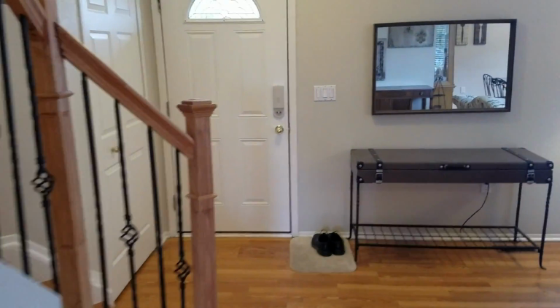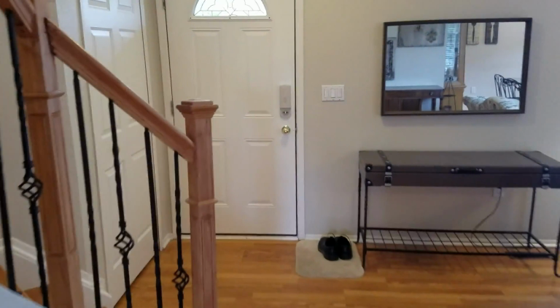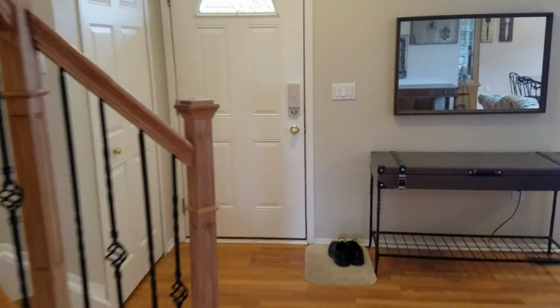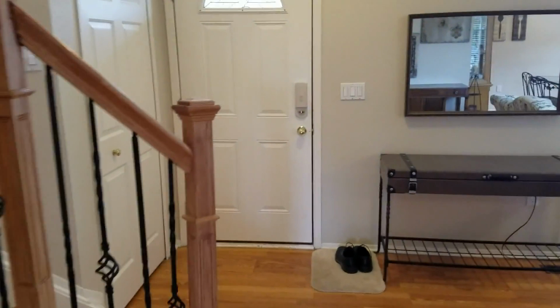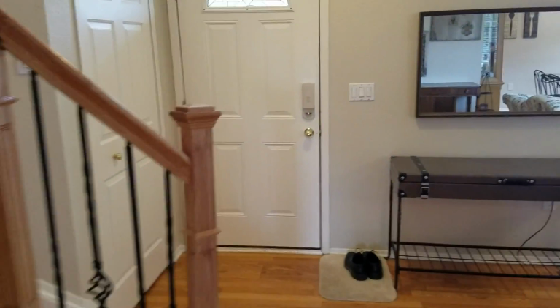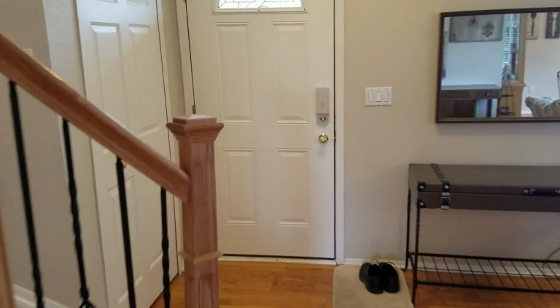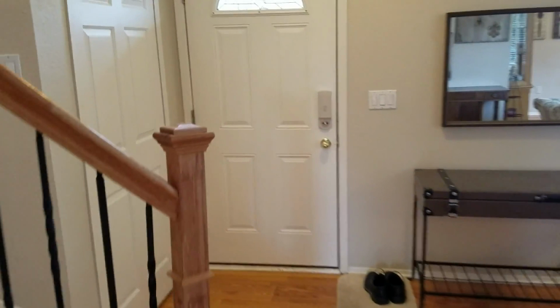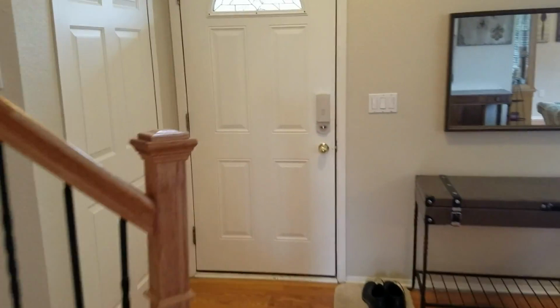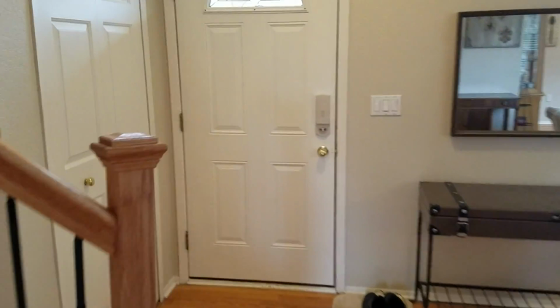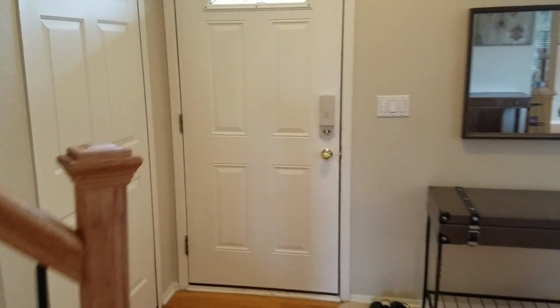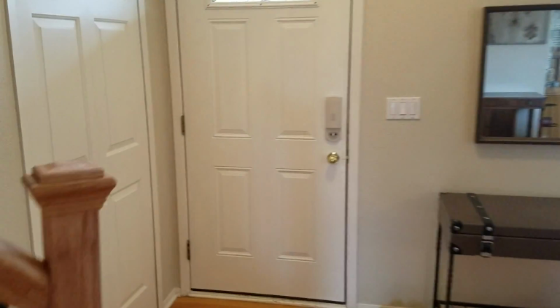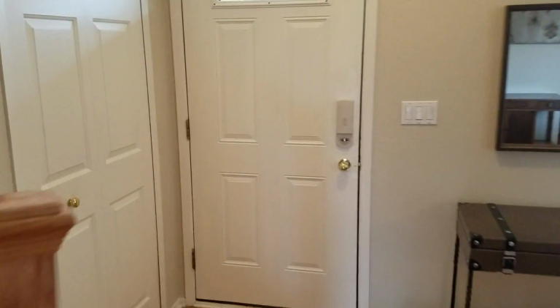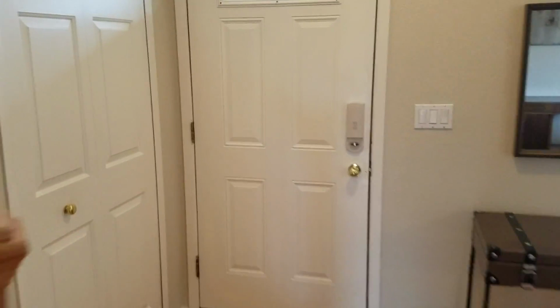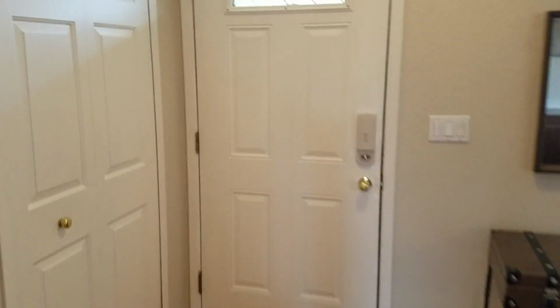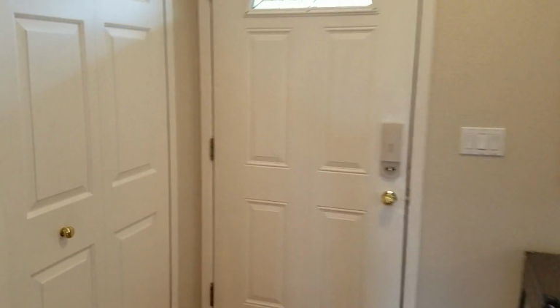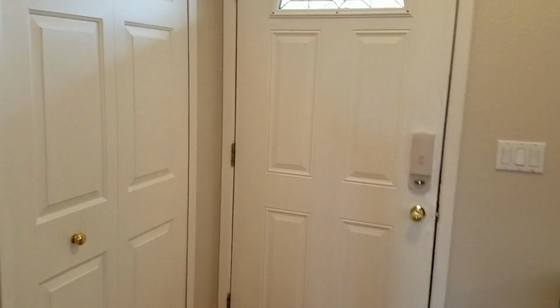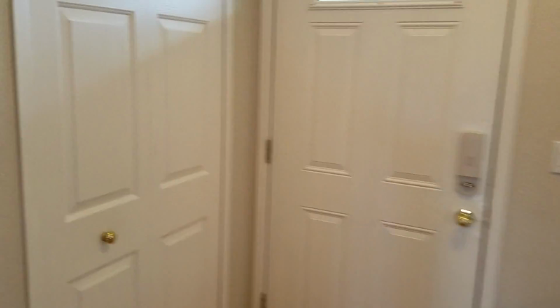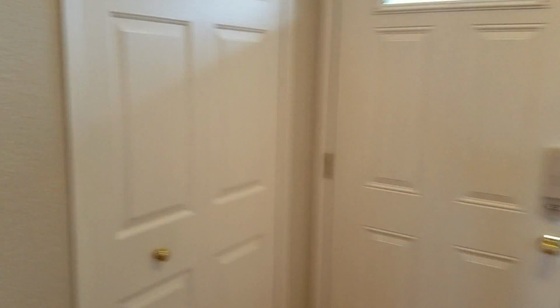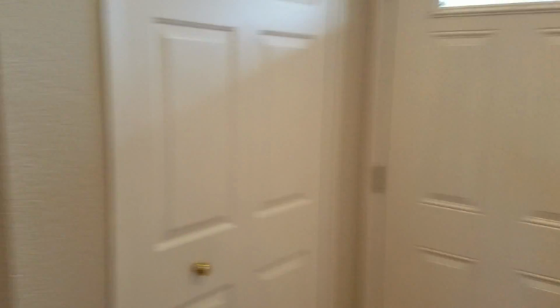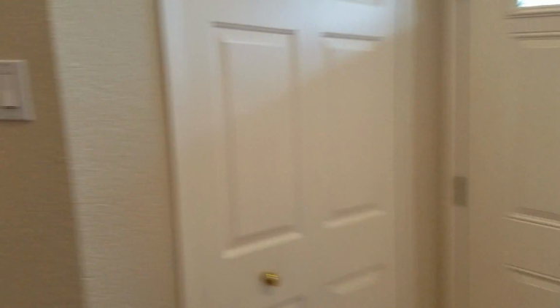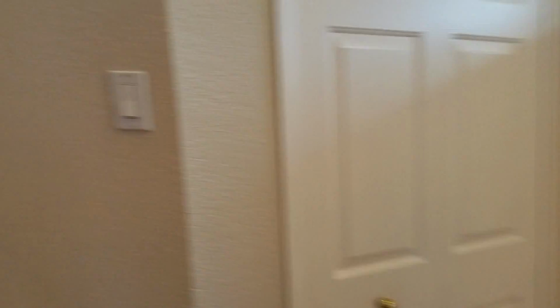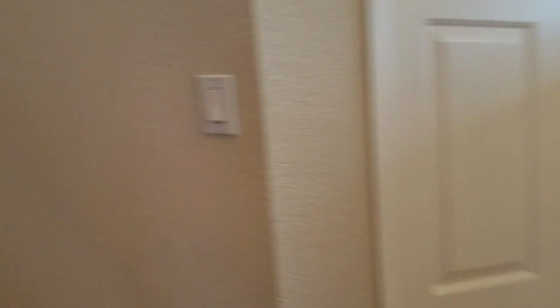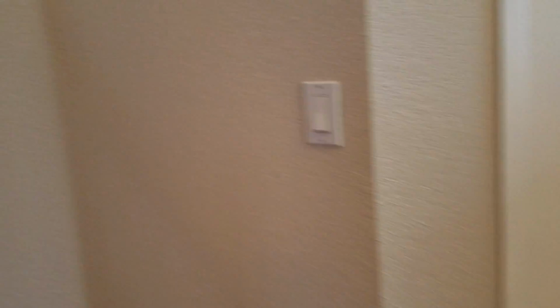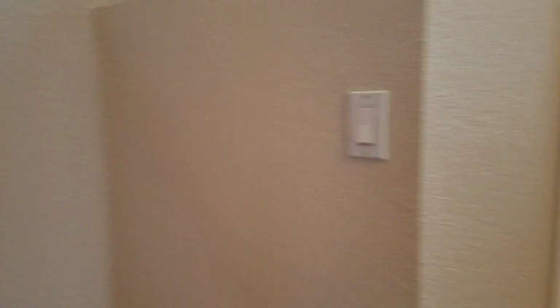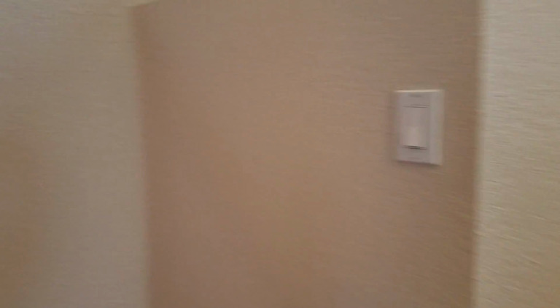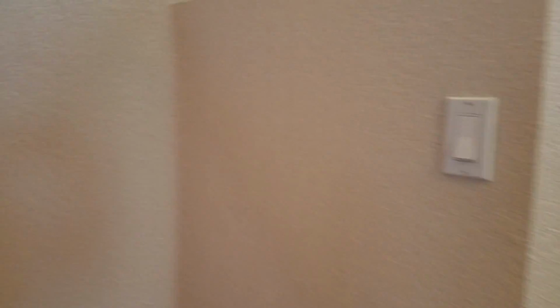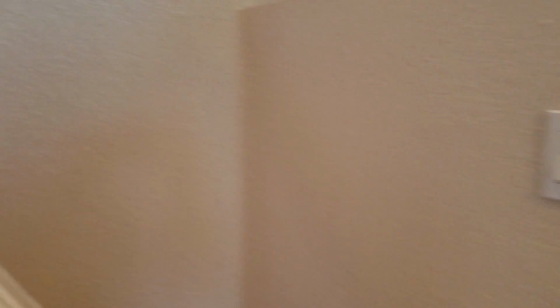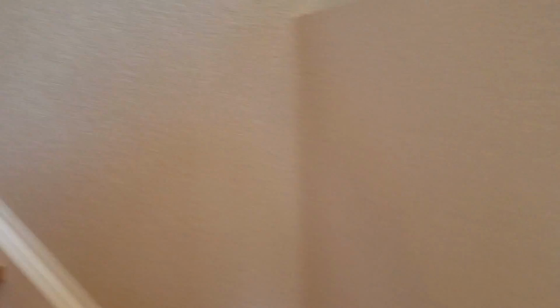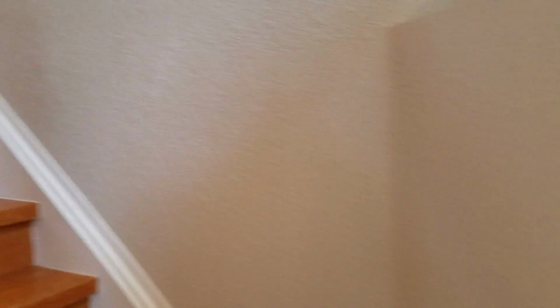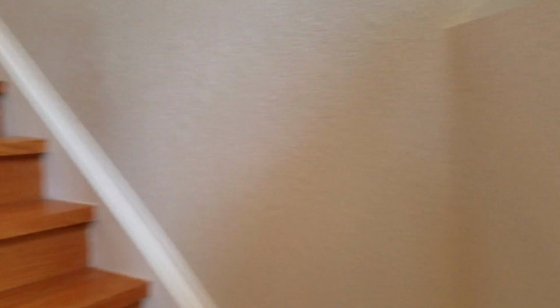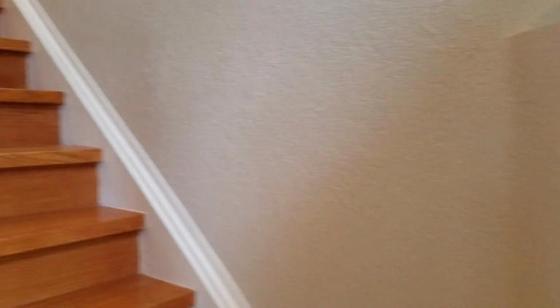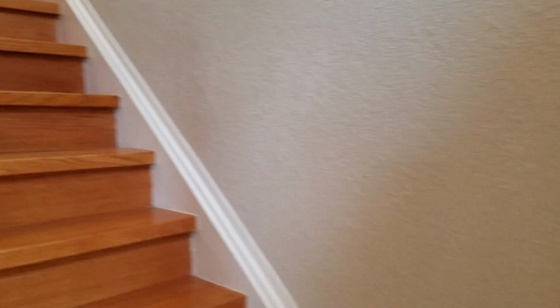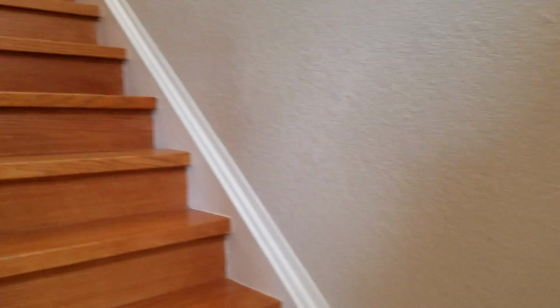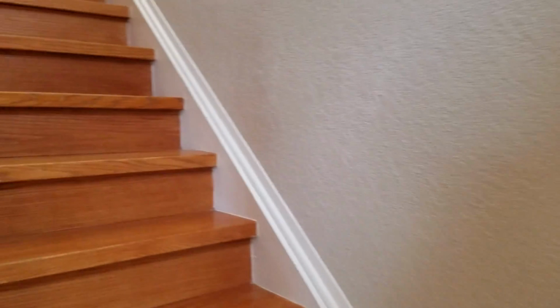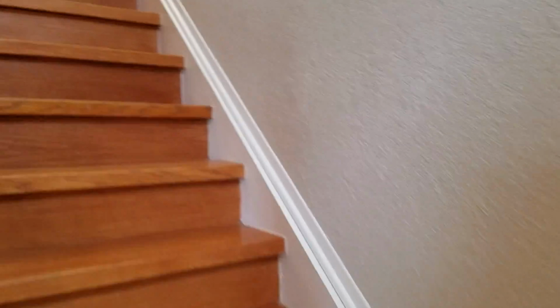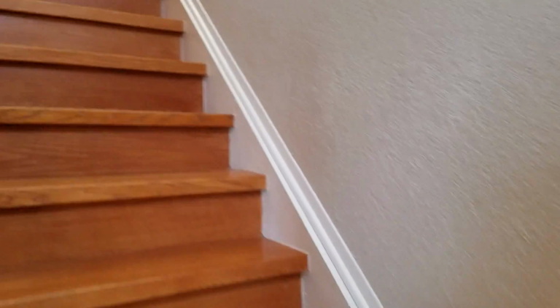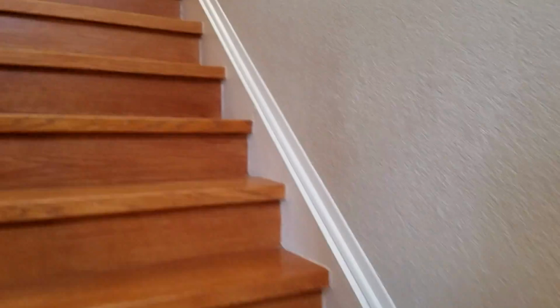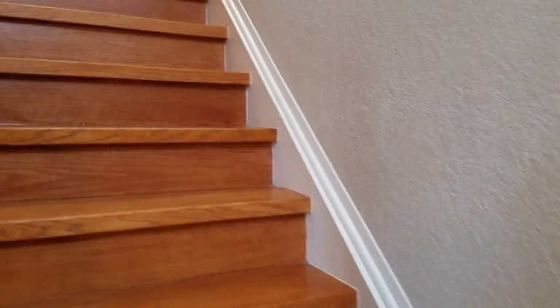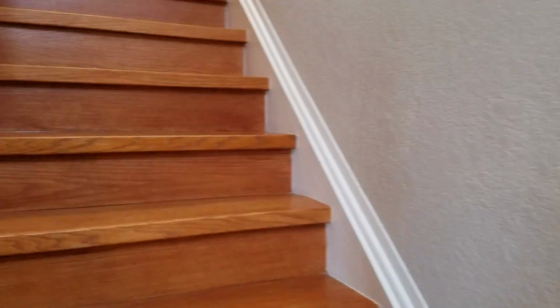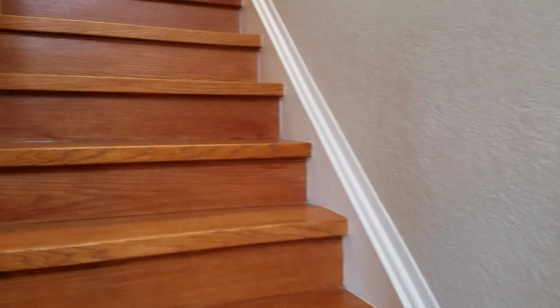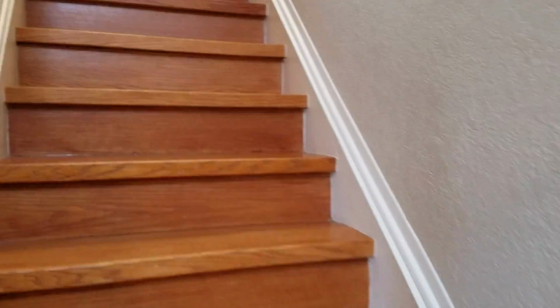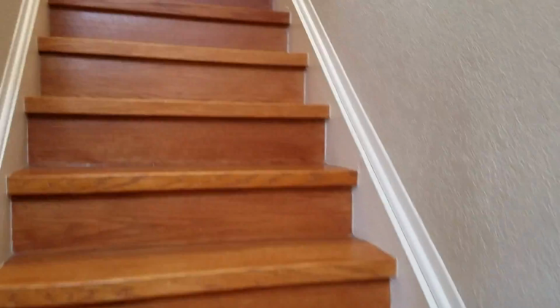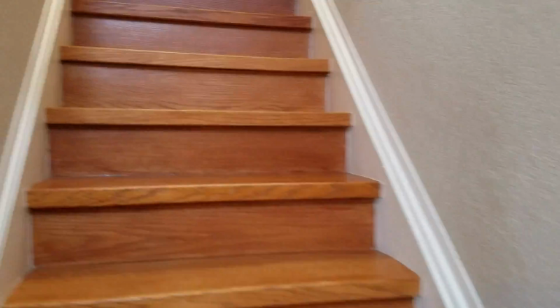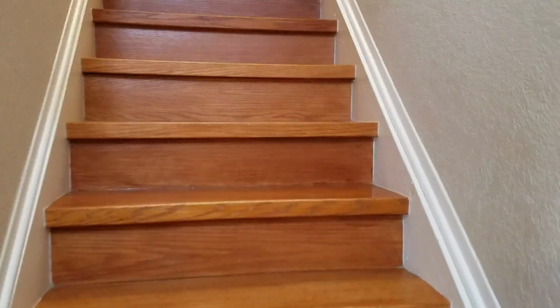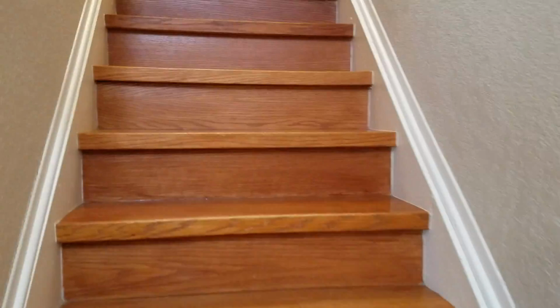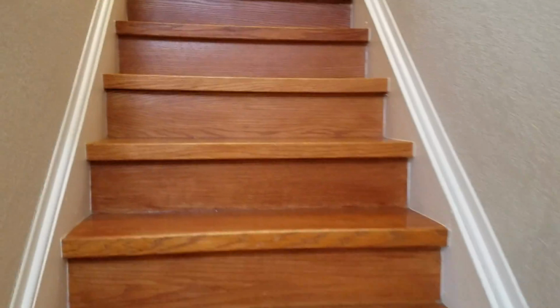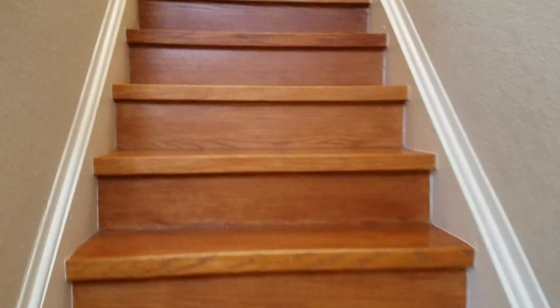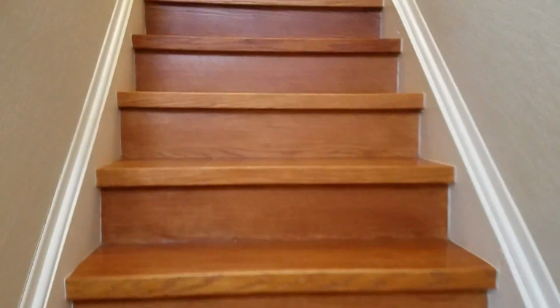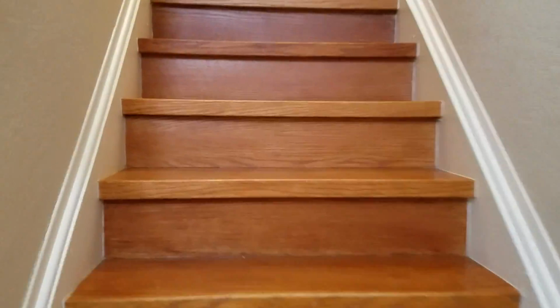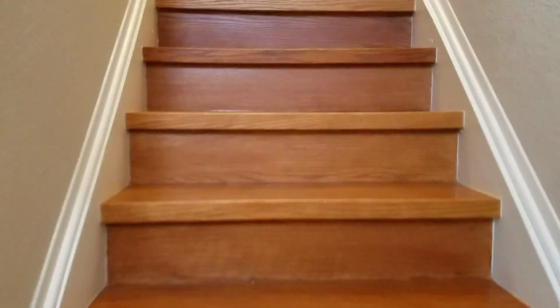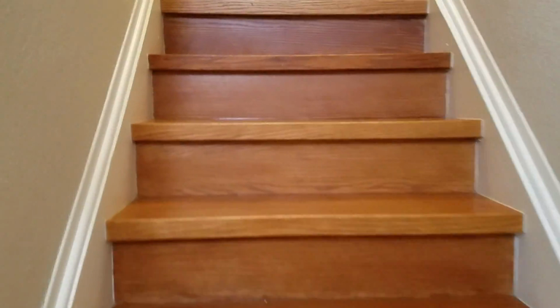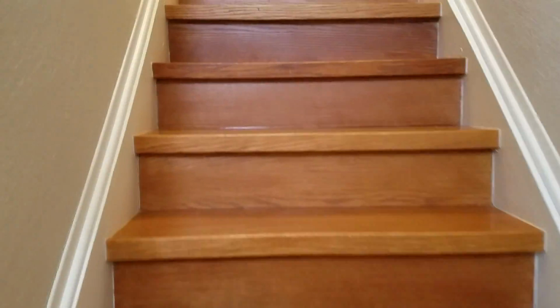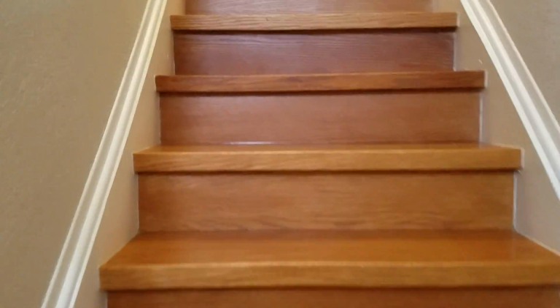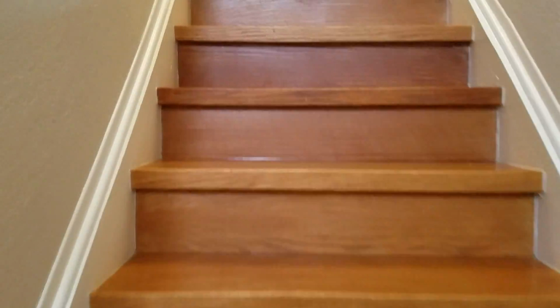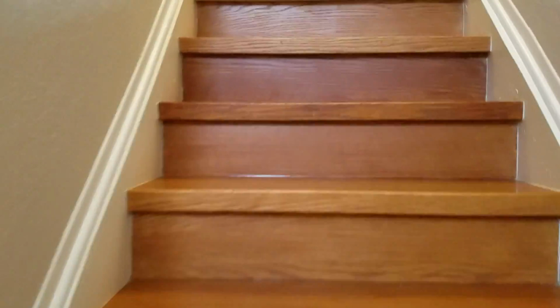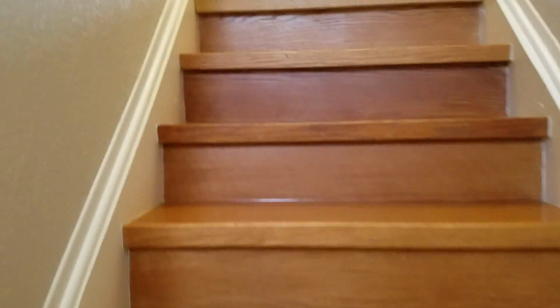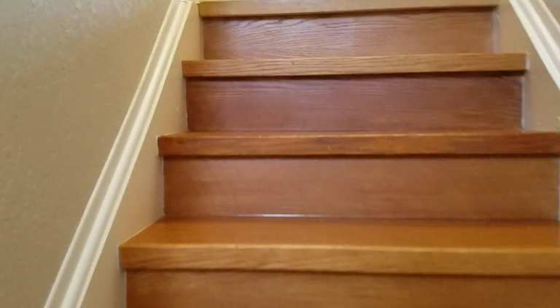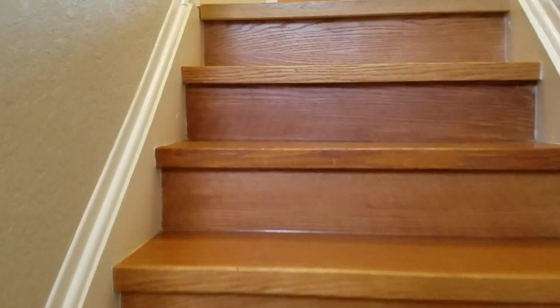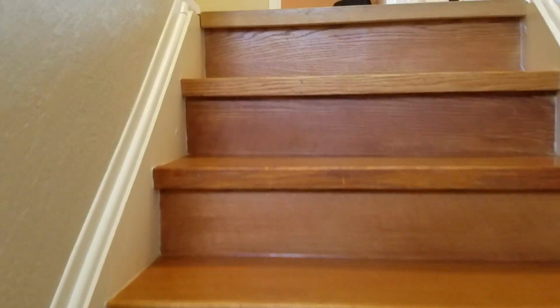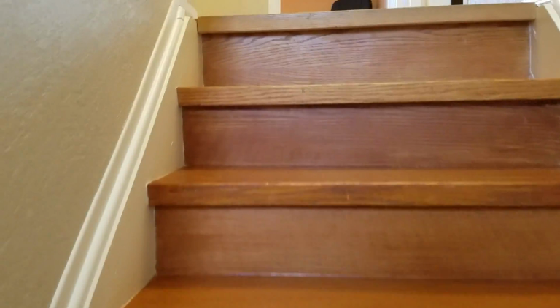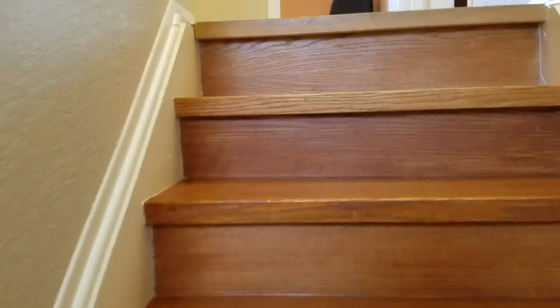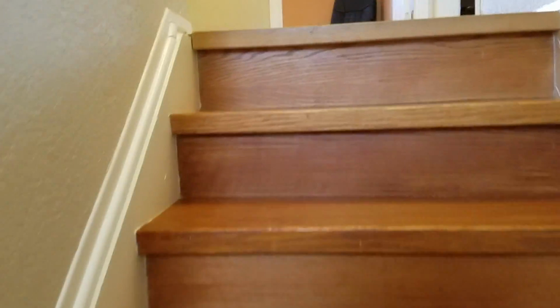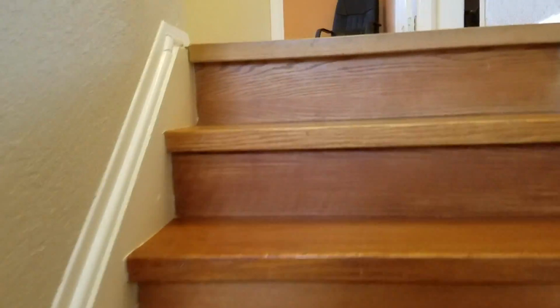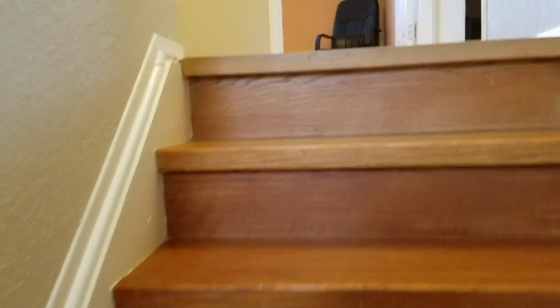There's the front door again where we came in. Going upstairs, we've got four bedrooms and two baths.